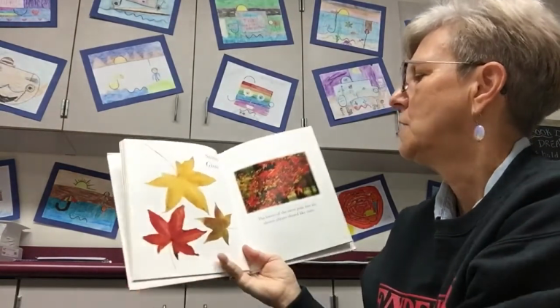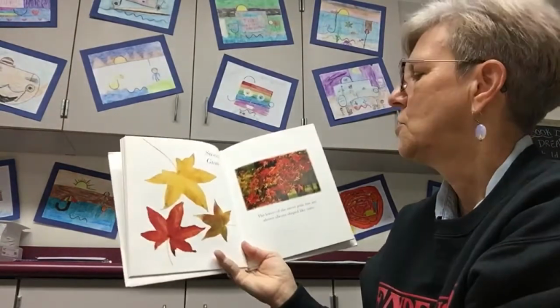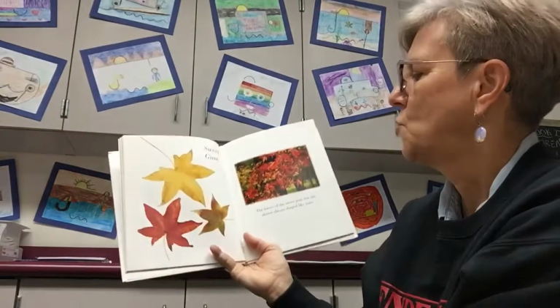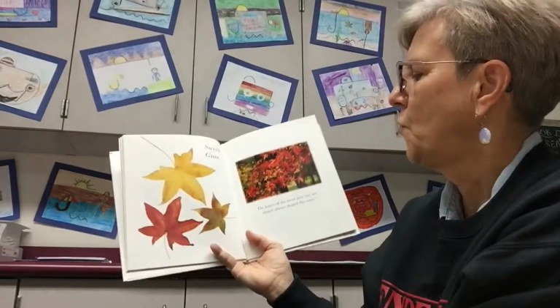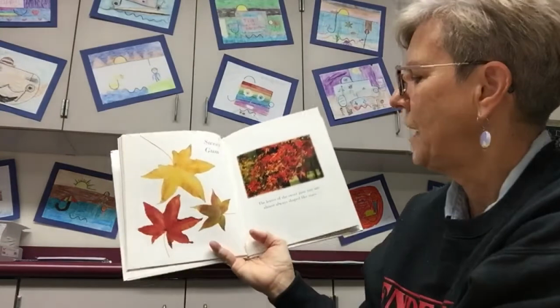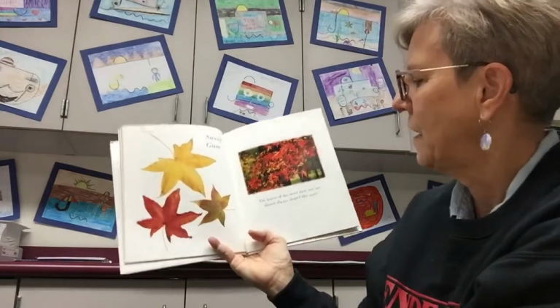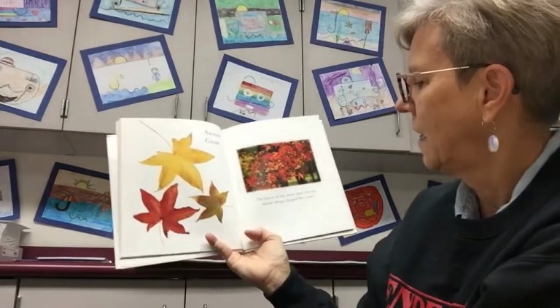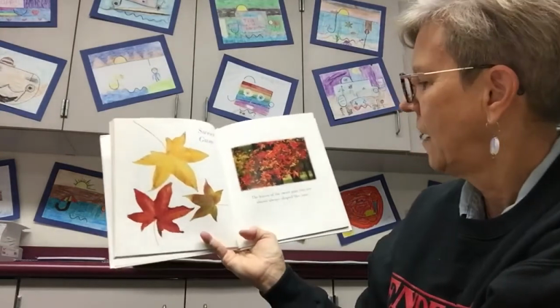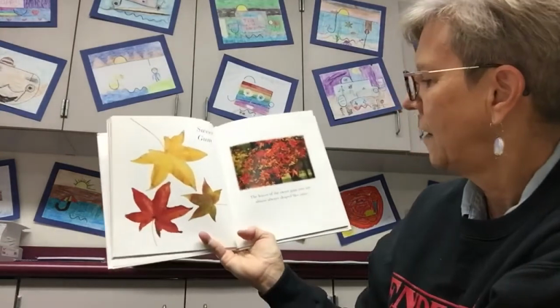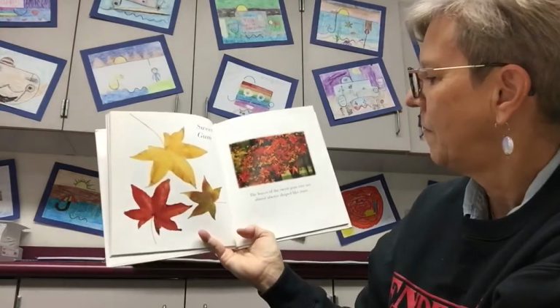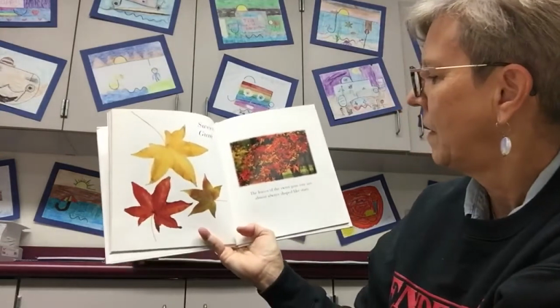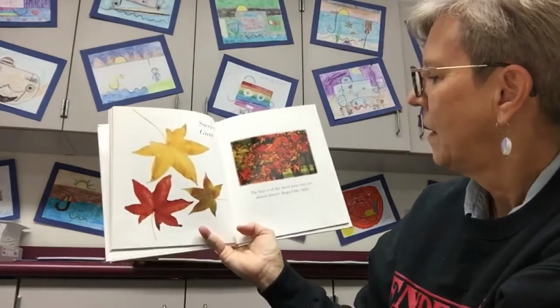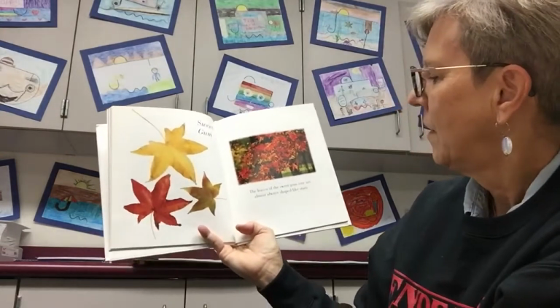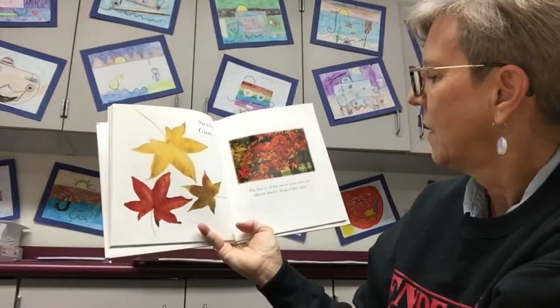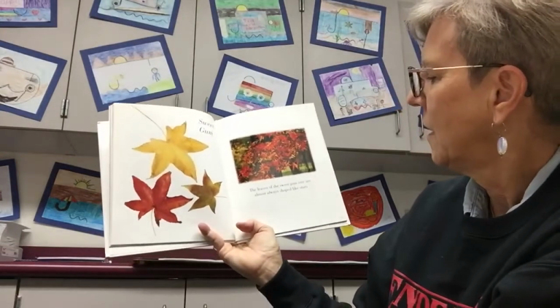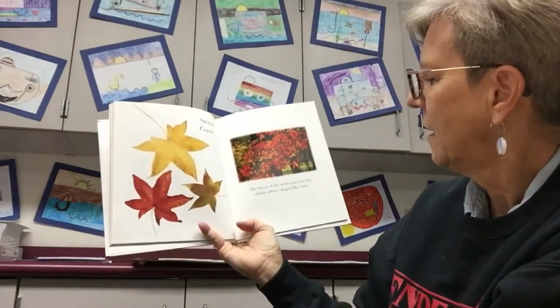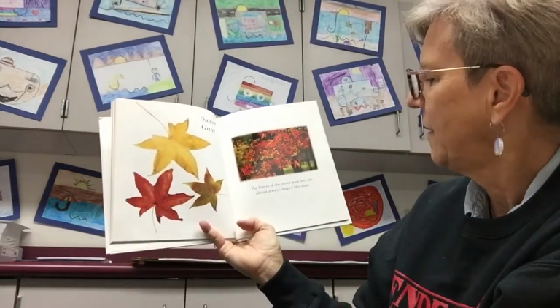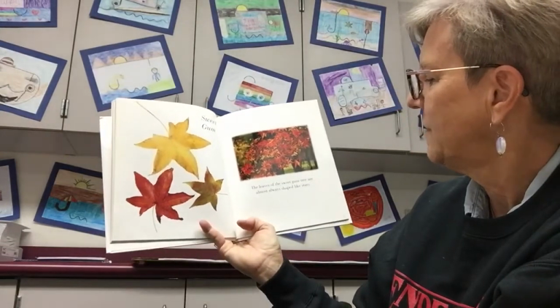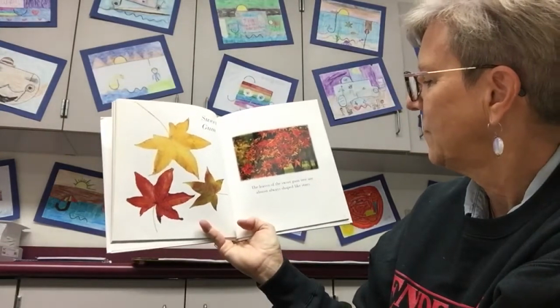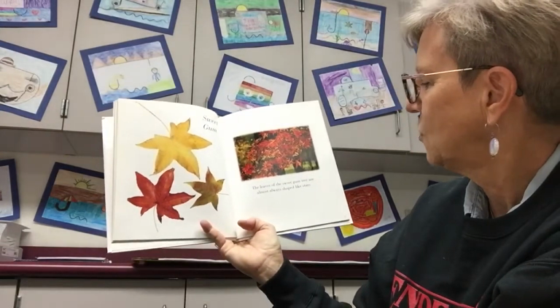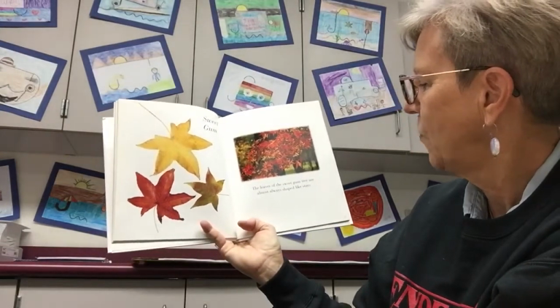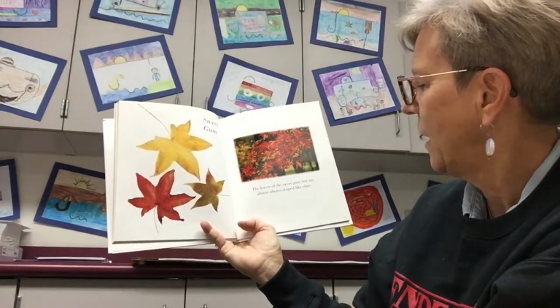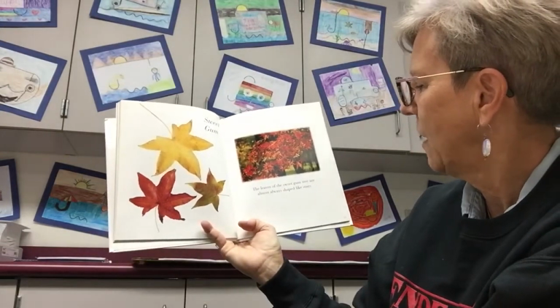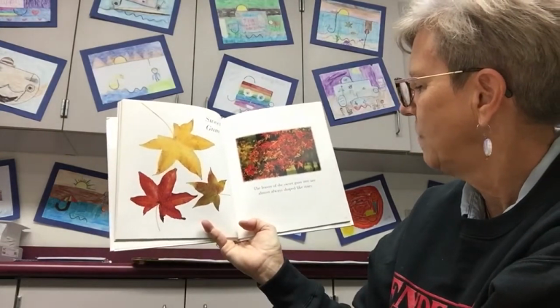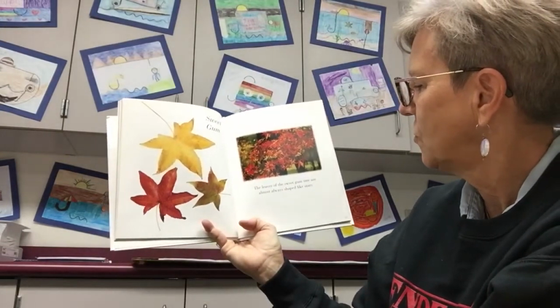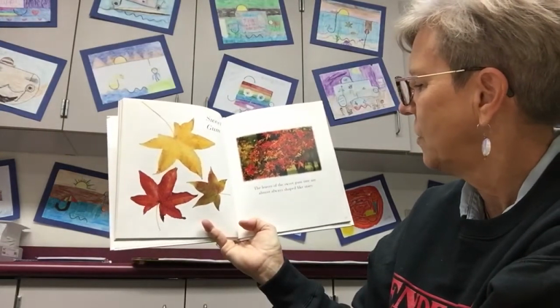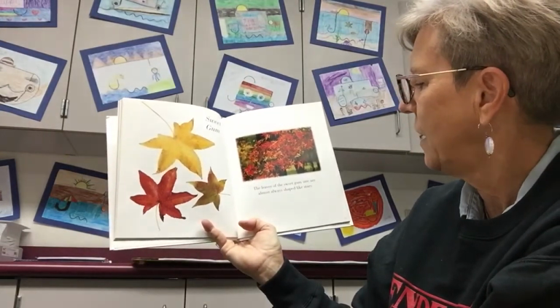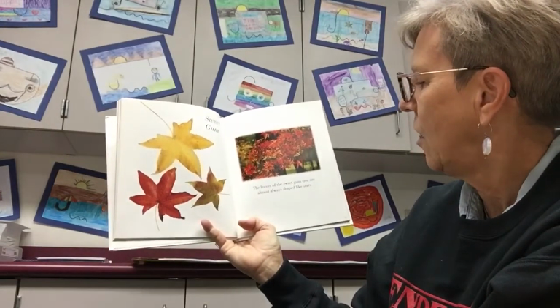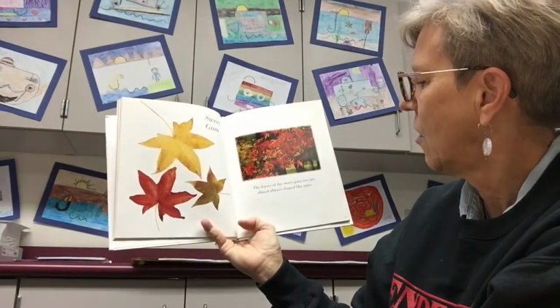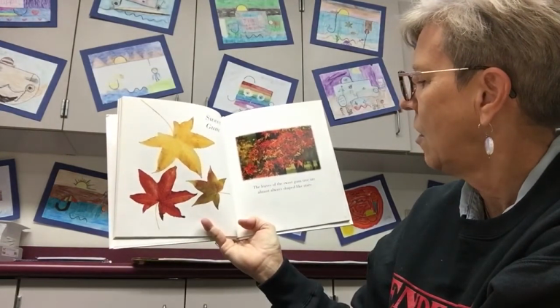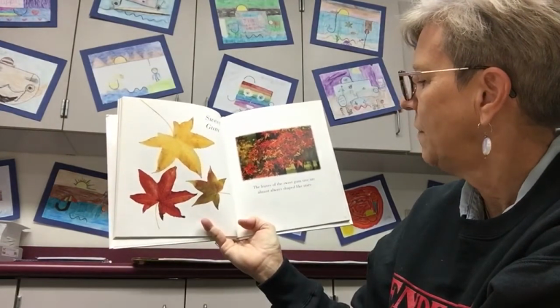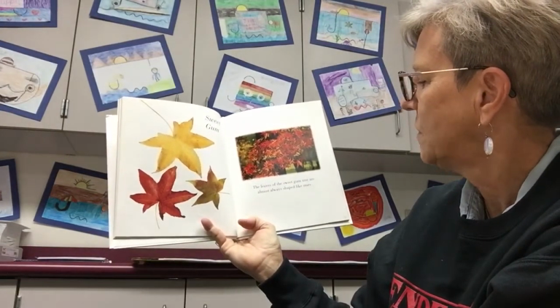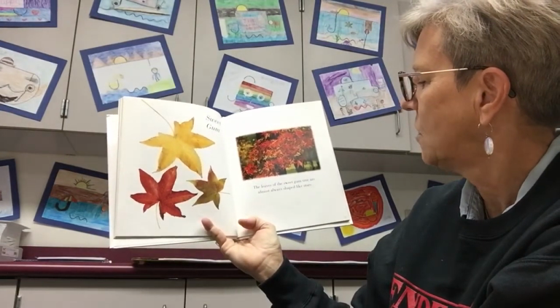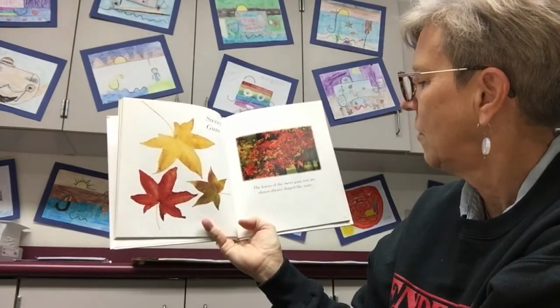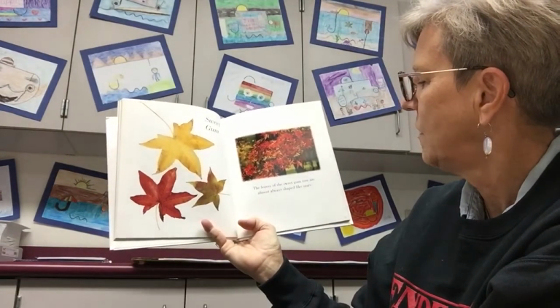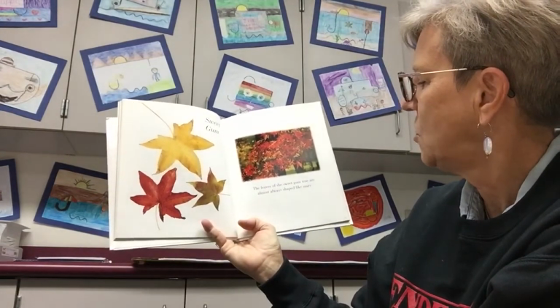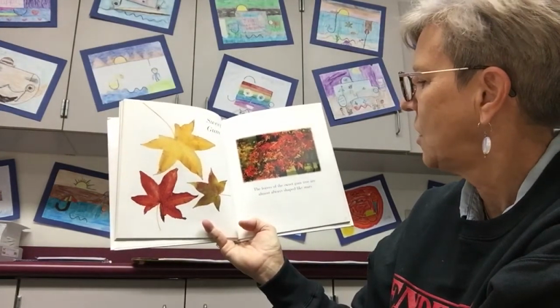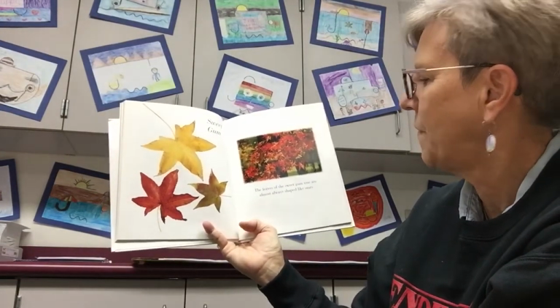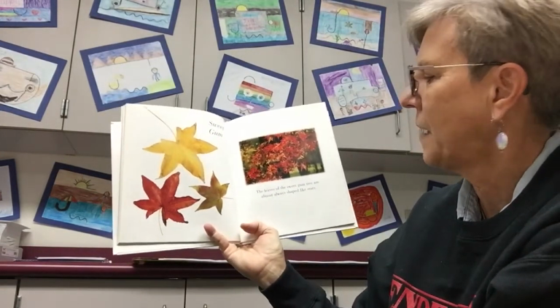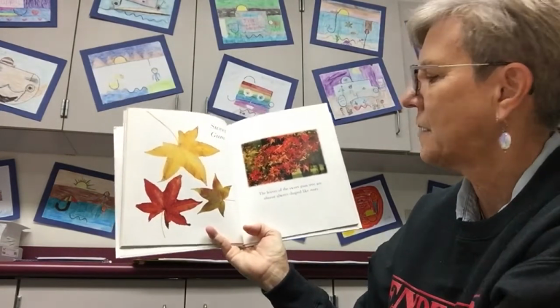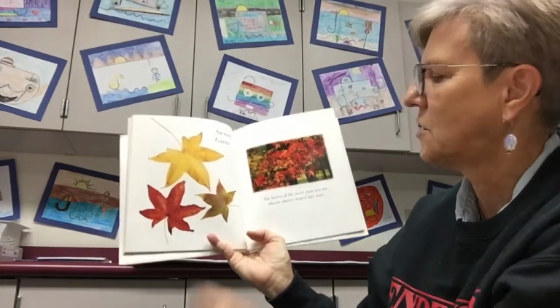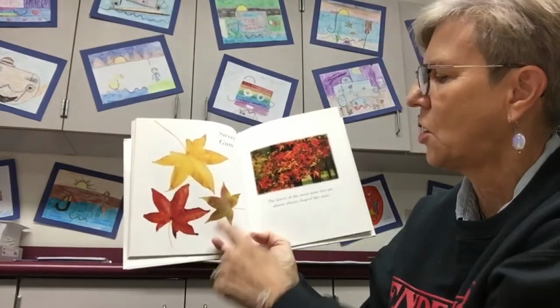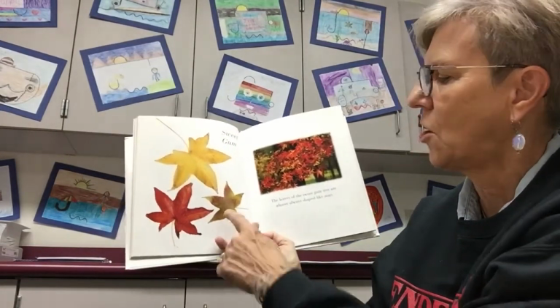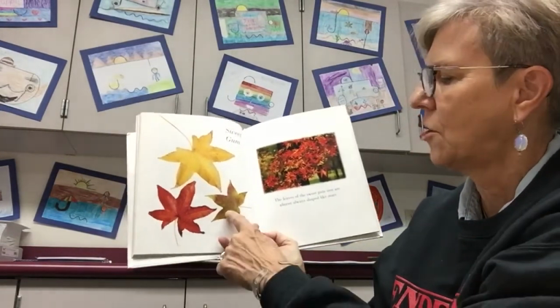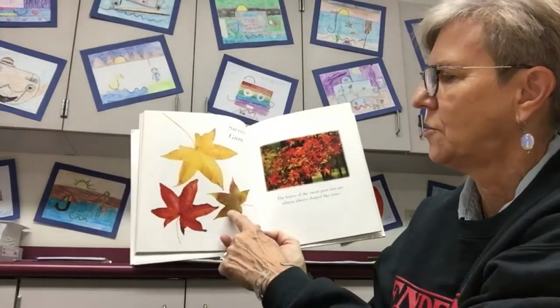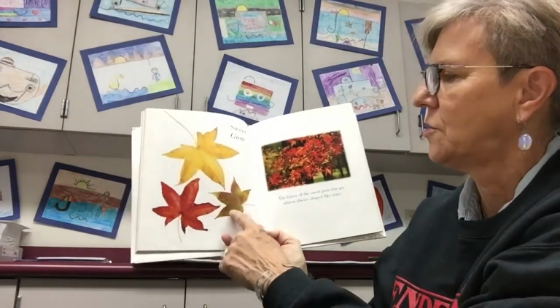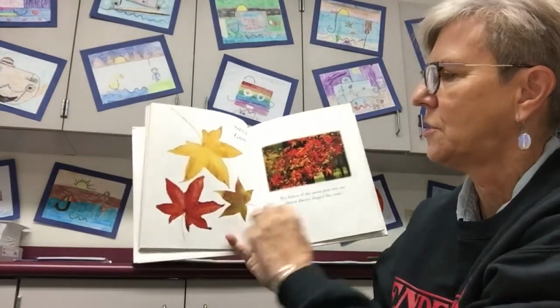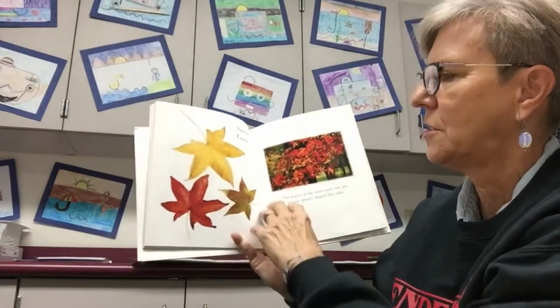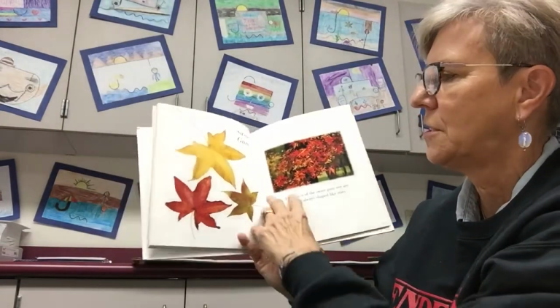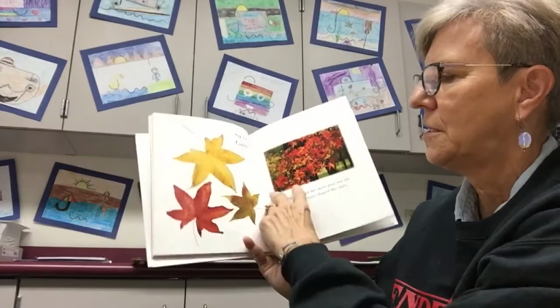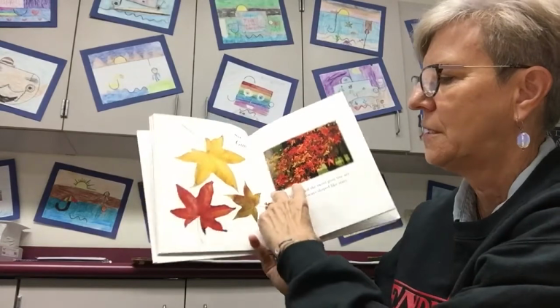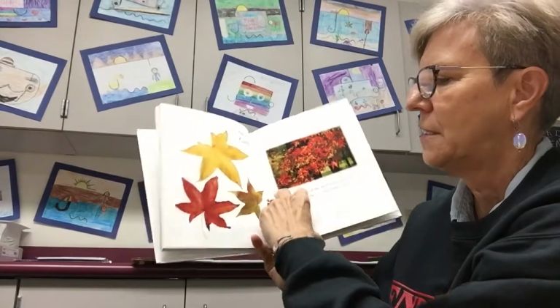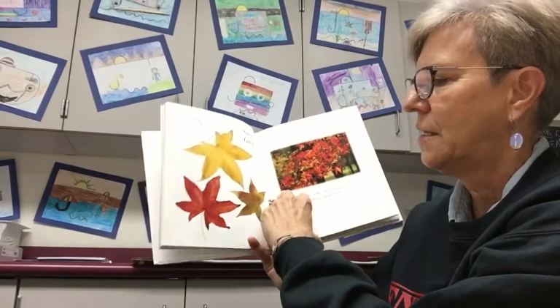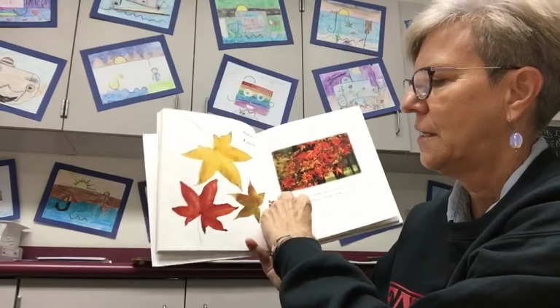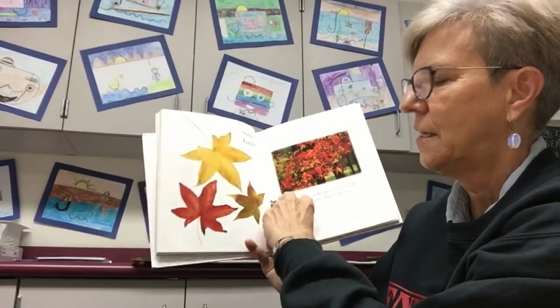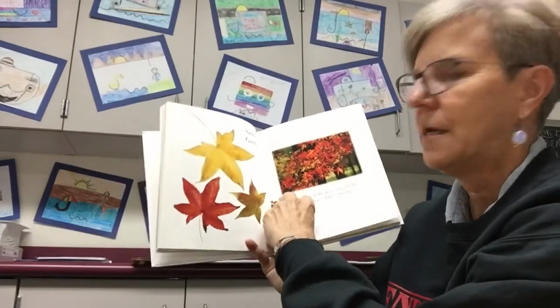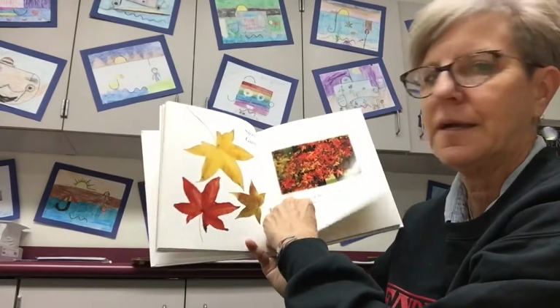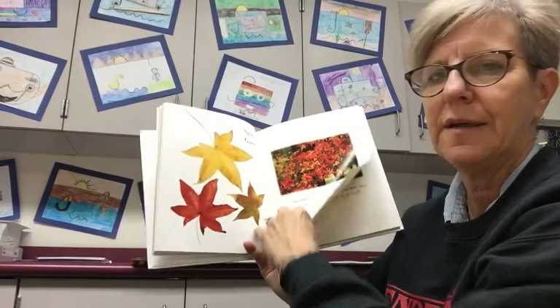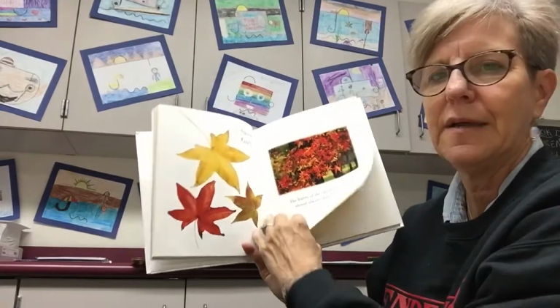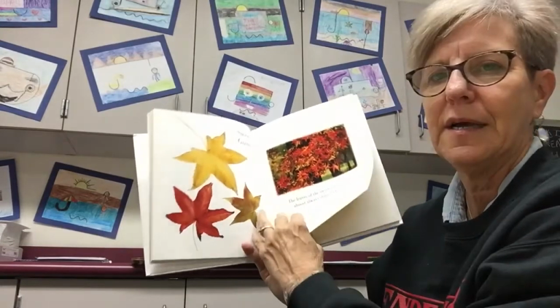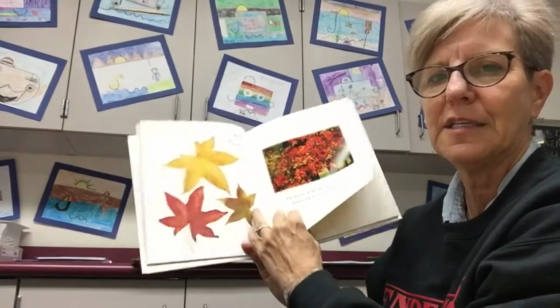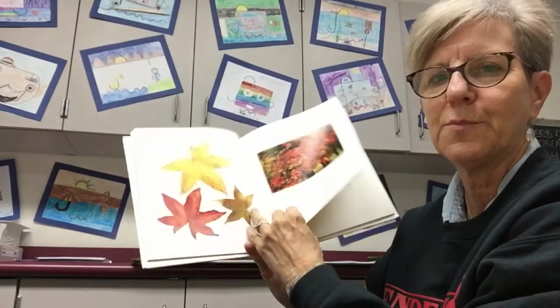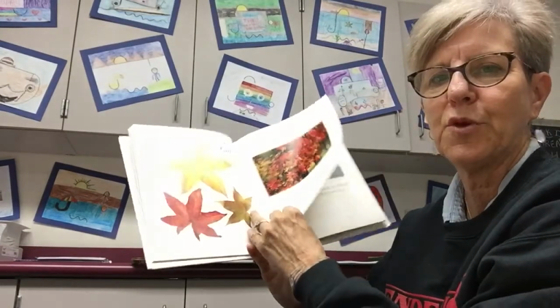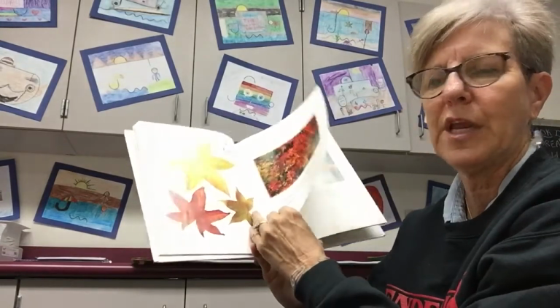Sweet gum. The leaves of the sweet gum tree are almost always shaped like stars. It's pretty.